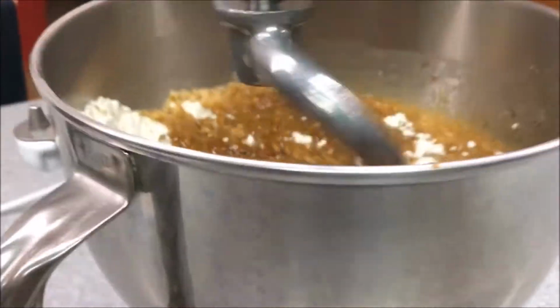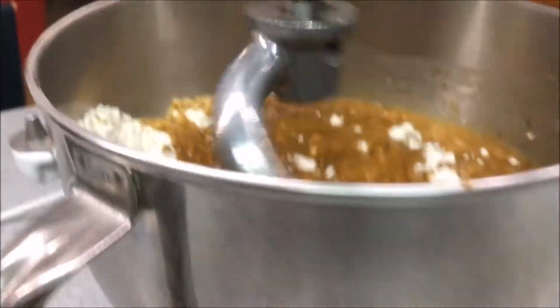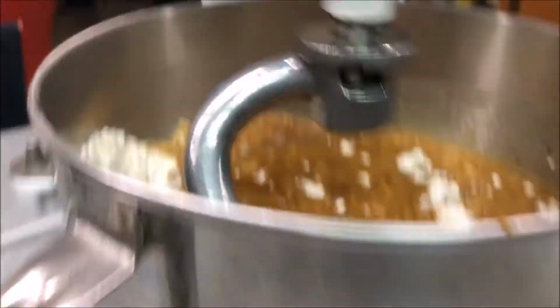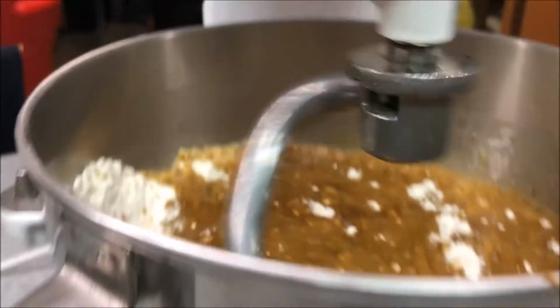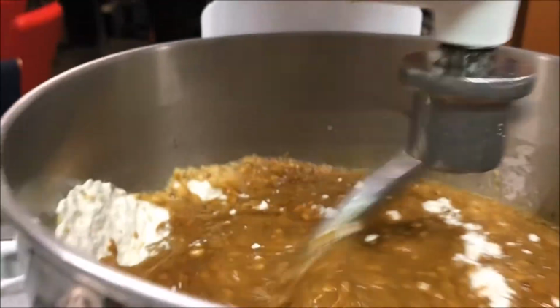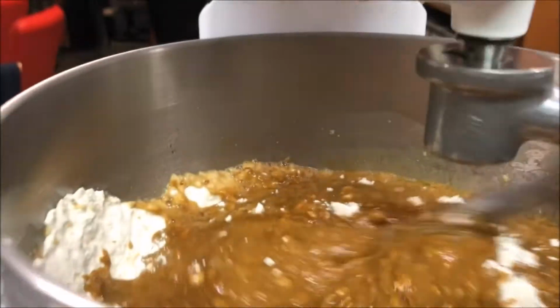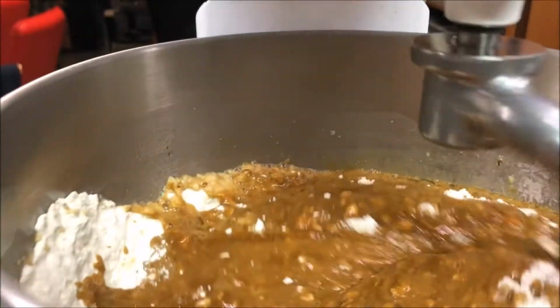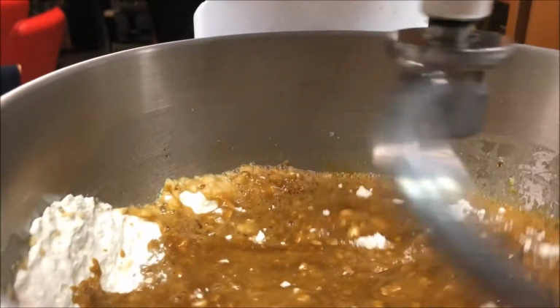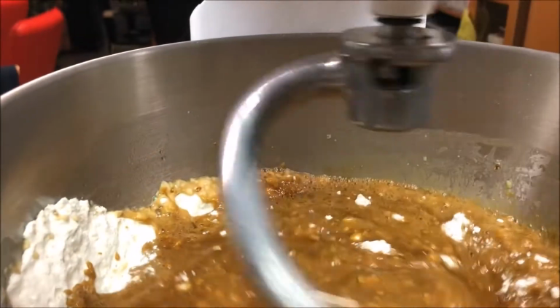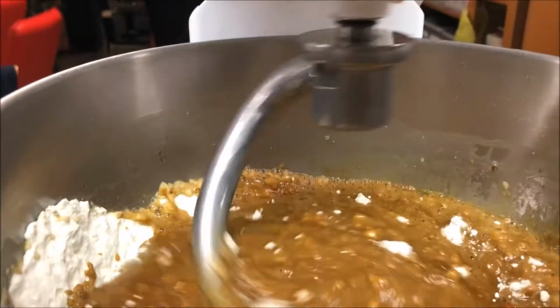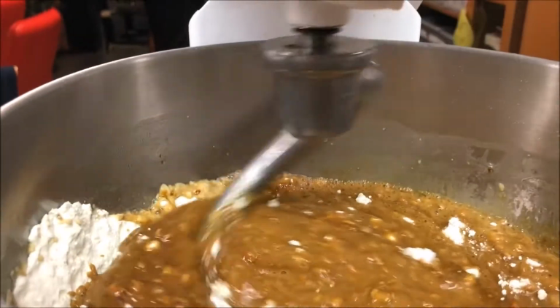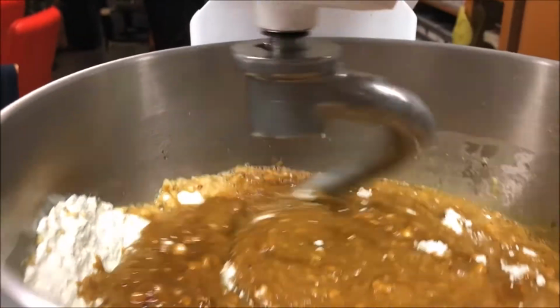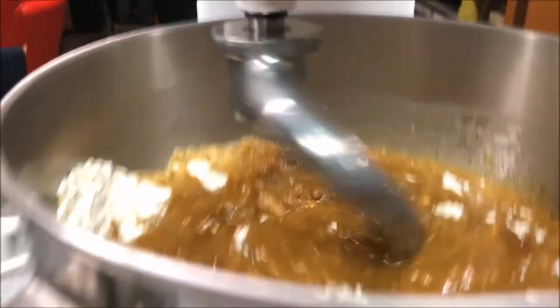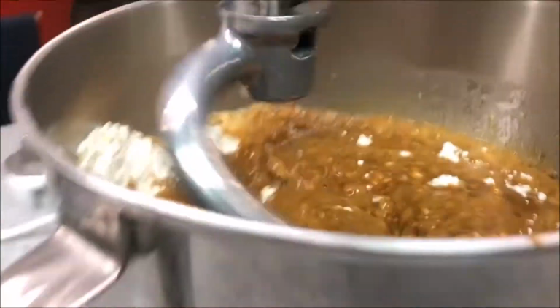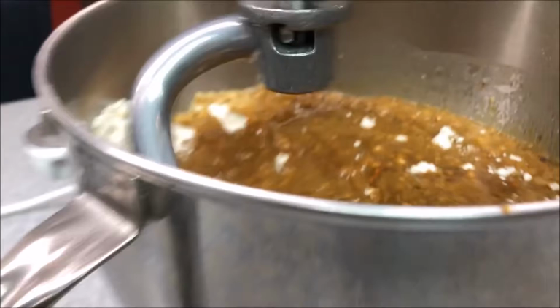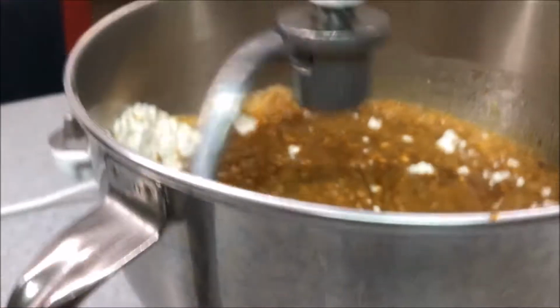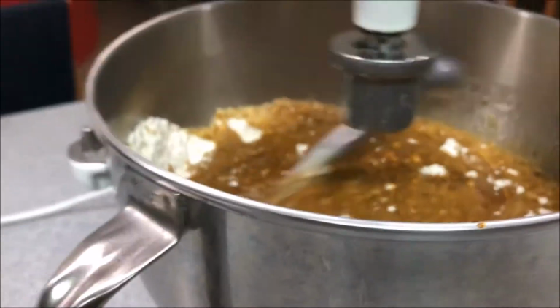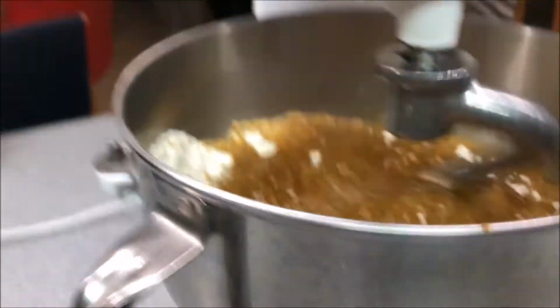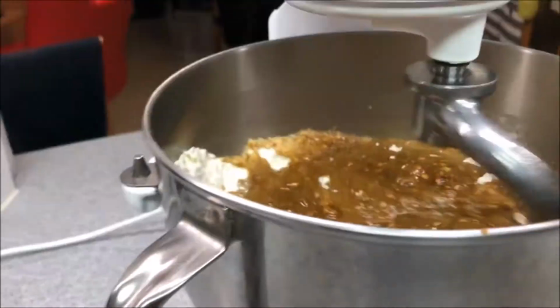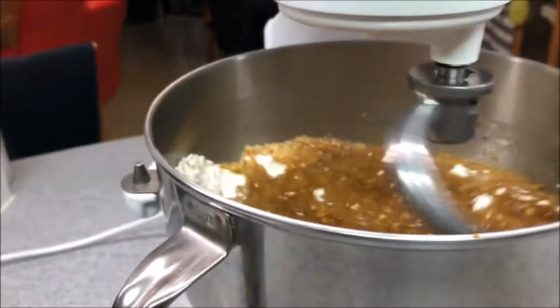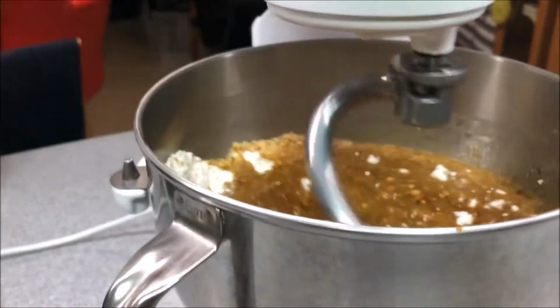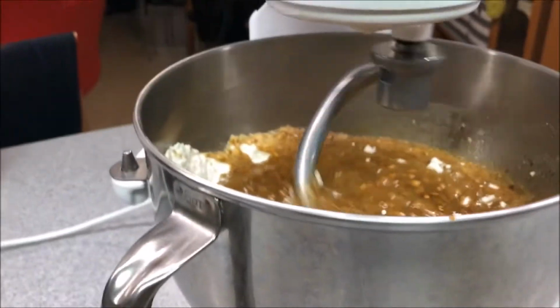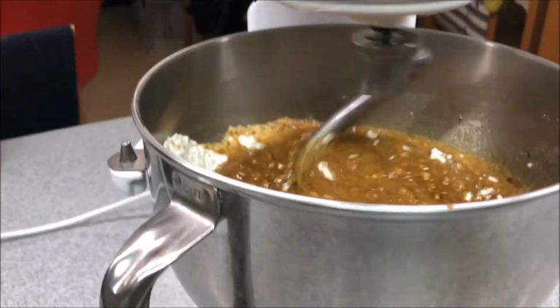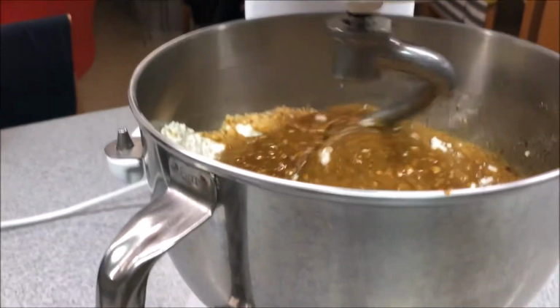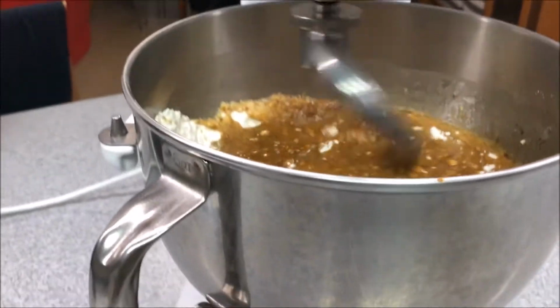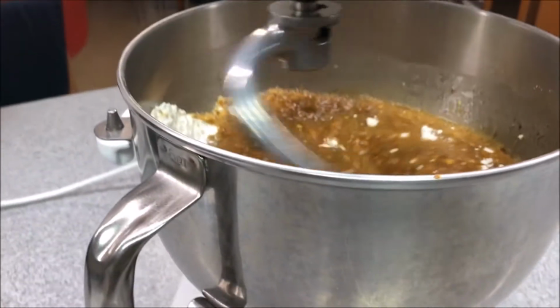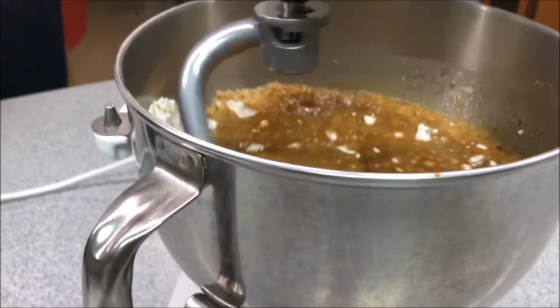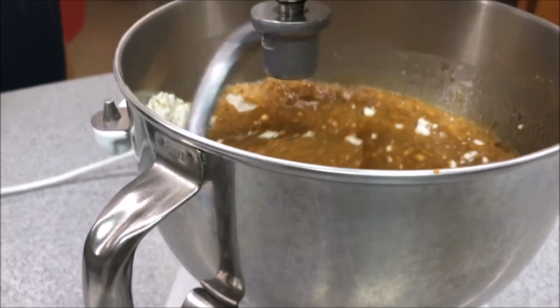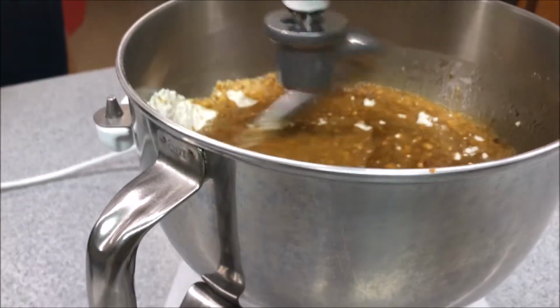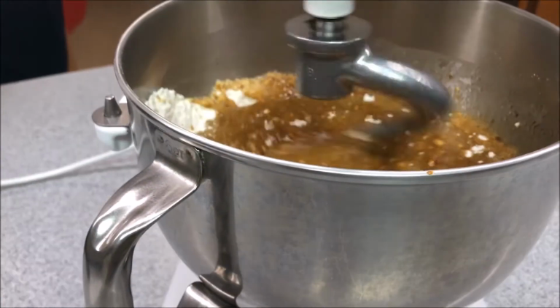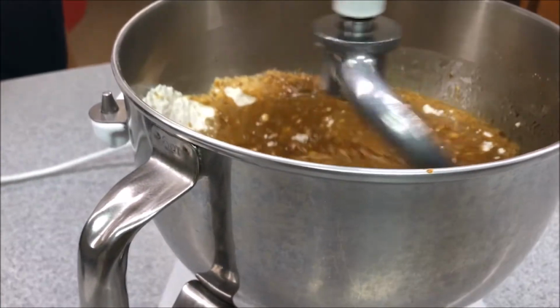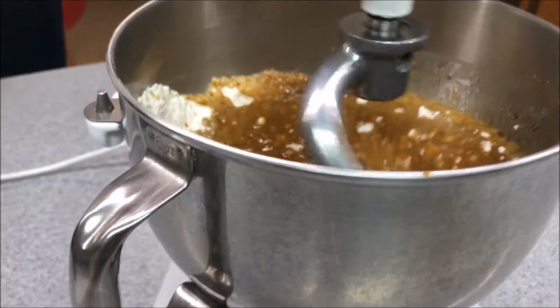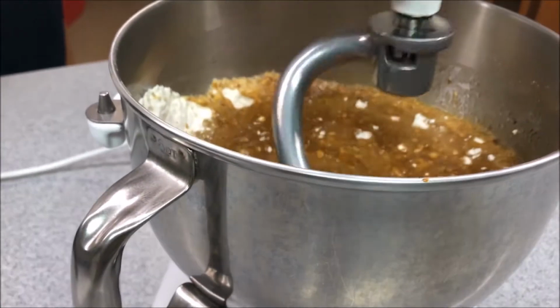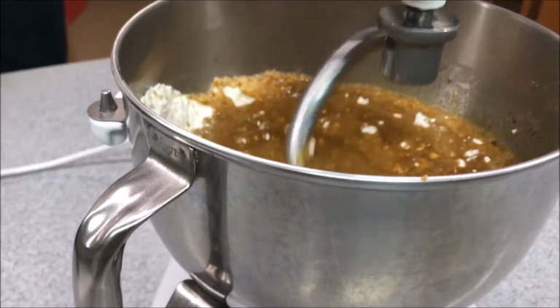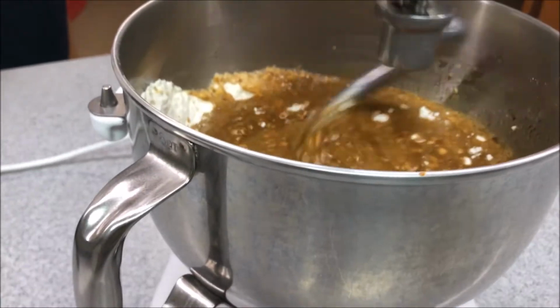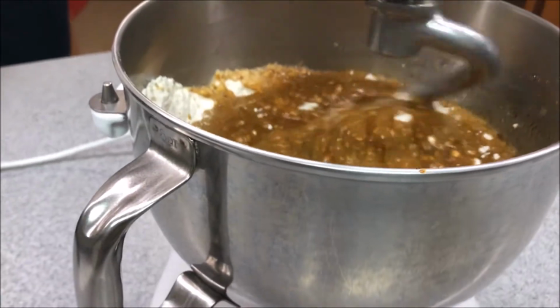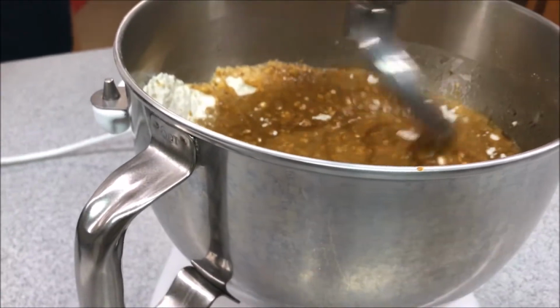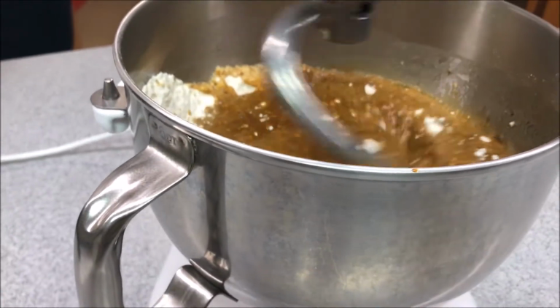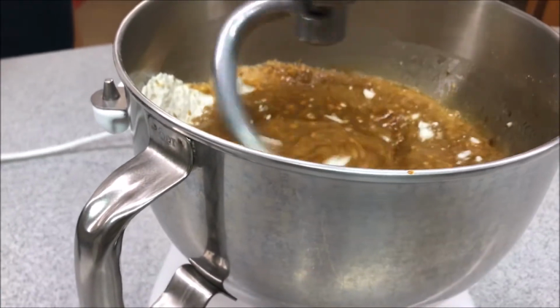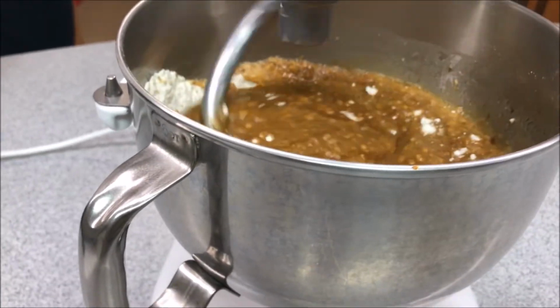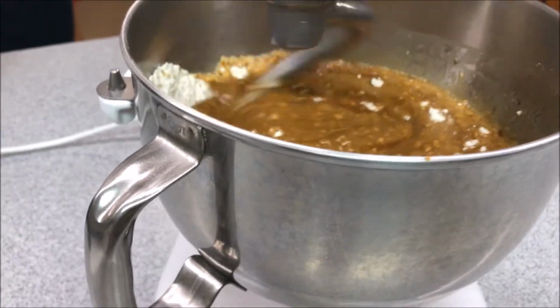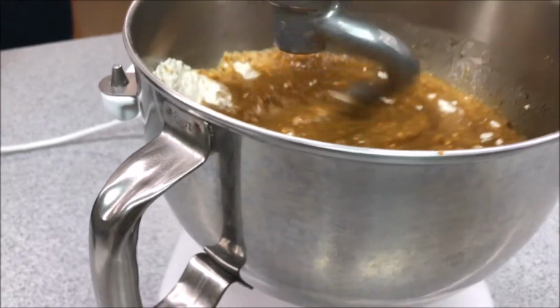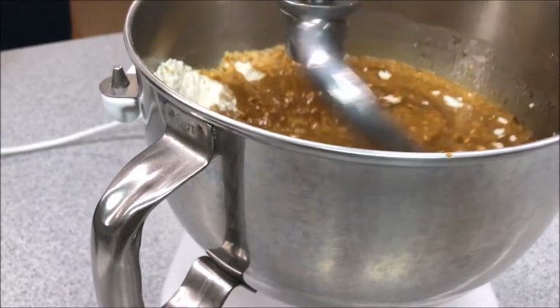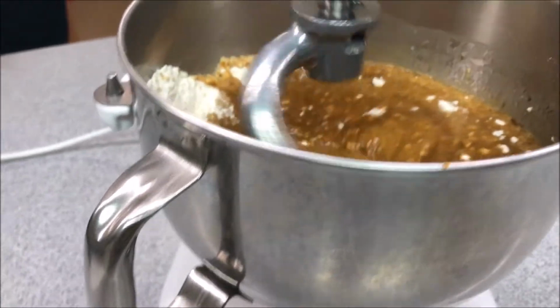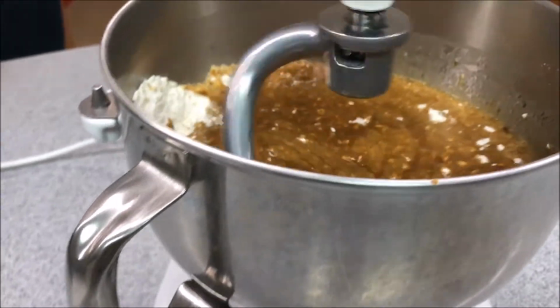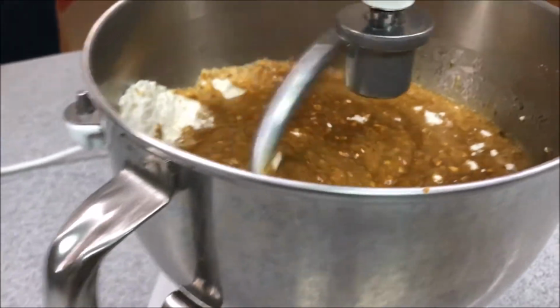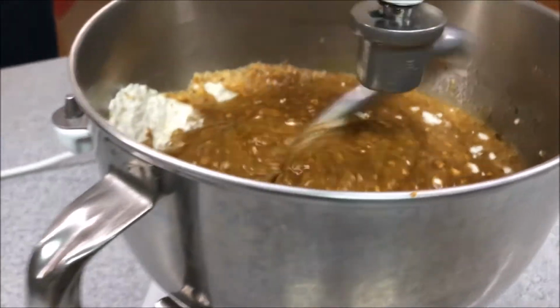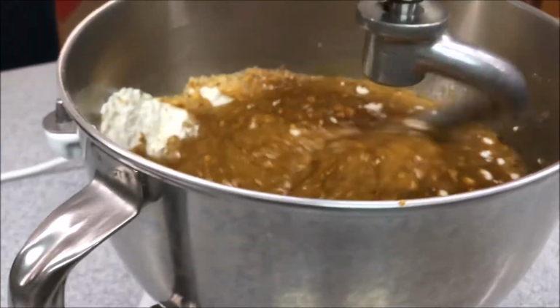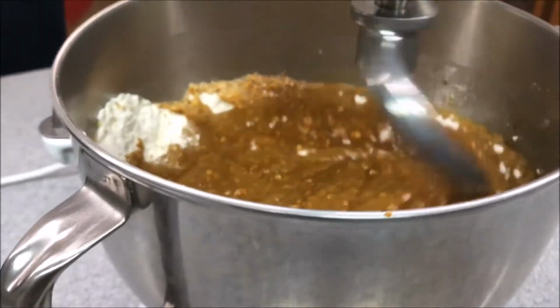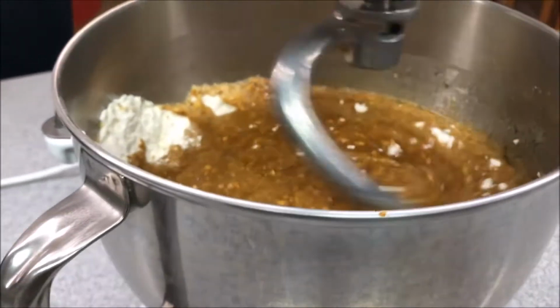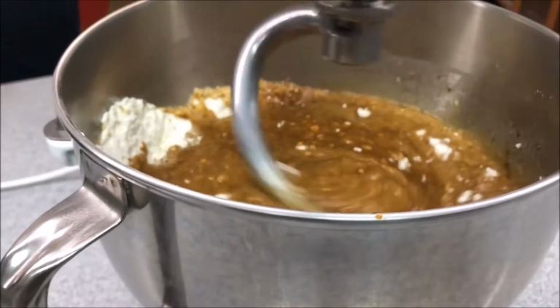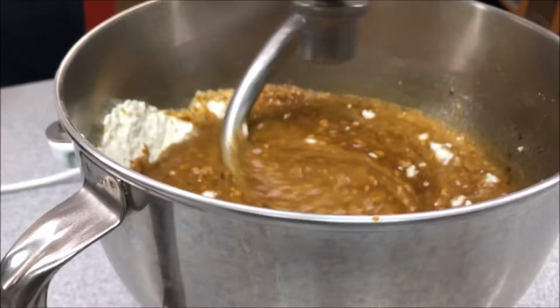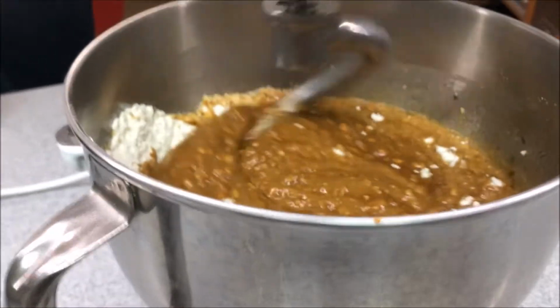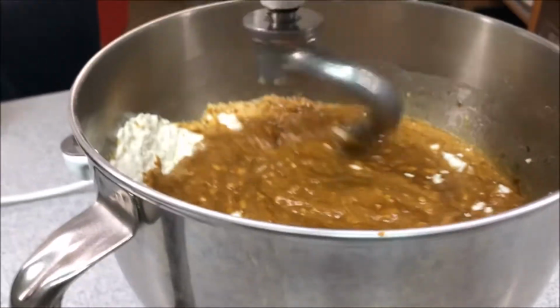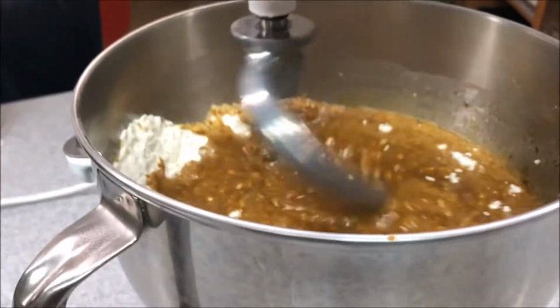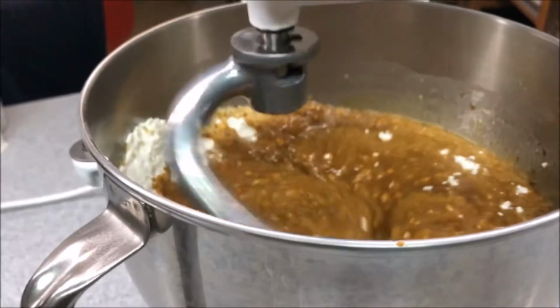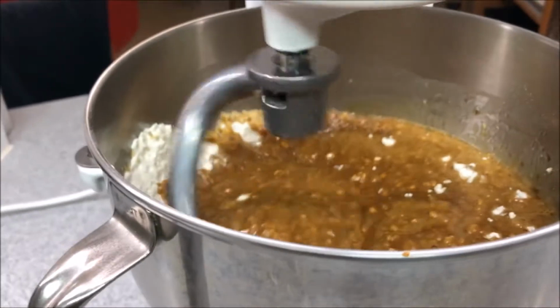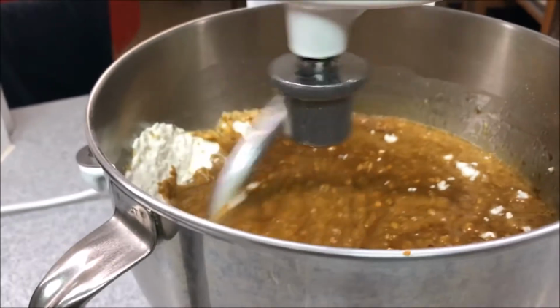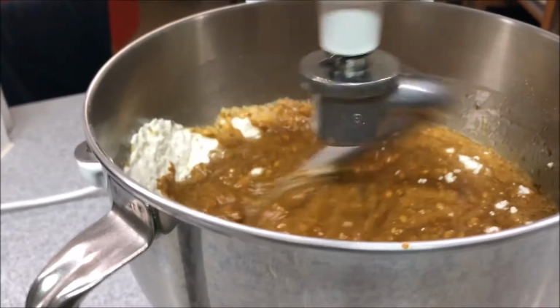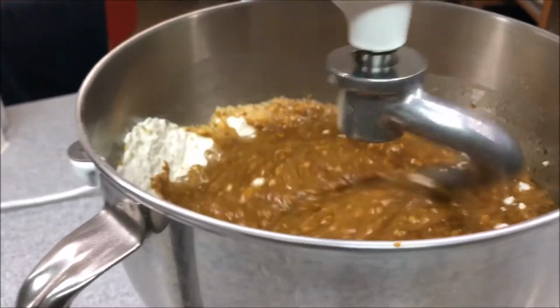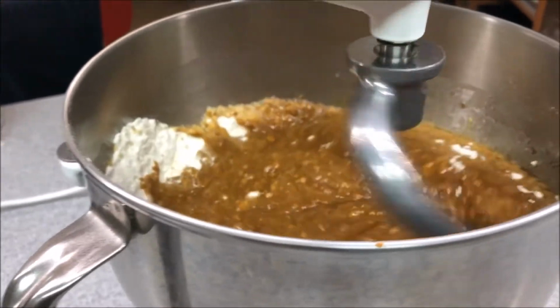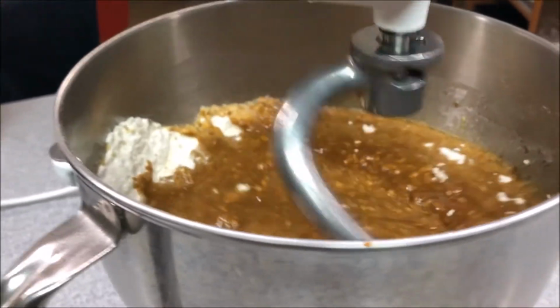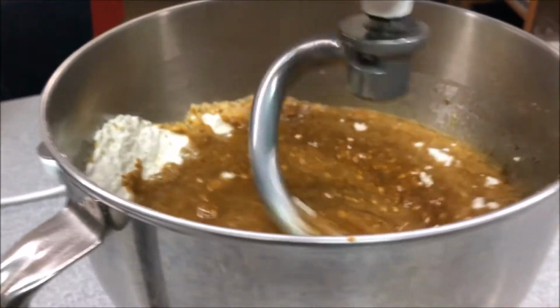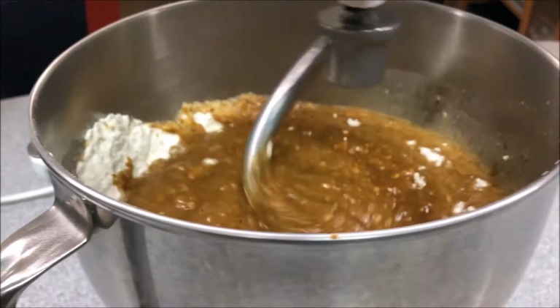Now we're mixing up our dough in the KitchenAid mixer with the dough hook, and you're going to mix that for approximately 20 to 30 minutes until it all comes together in a ball.